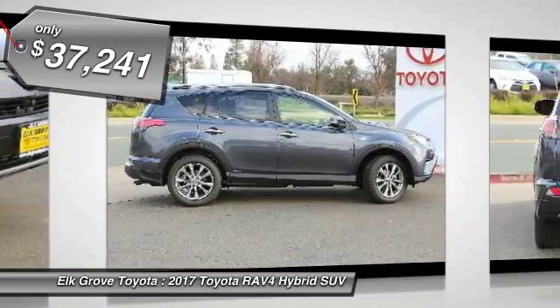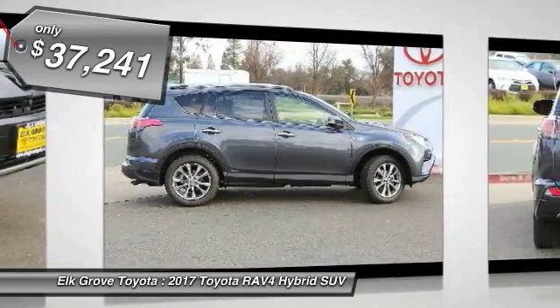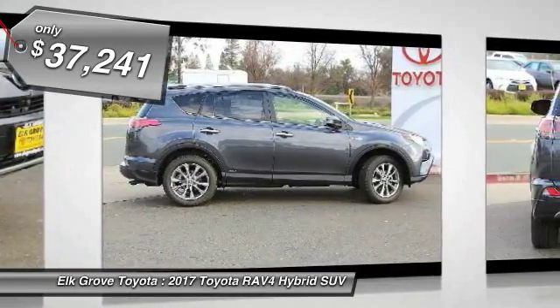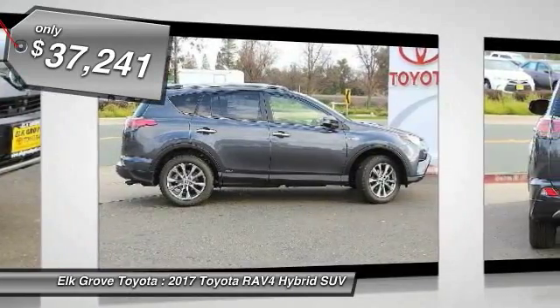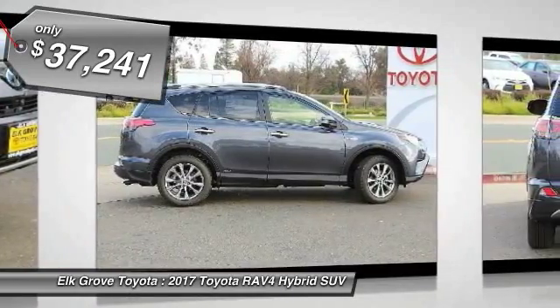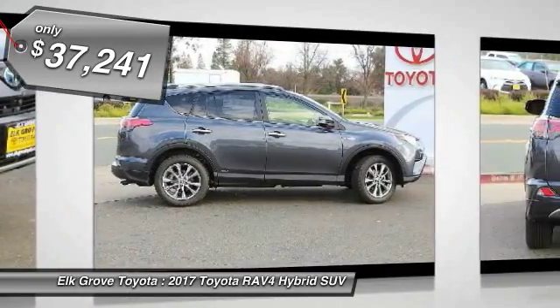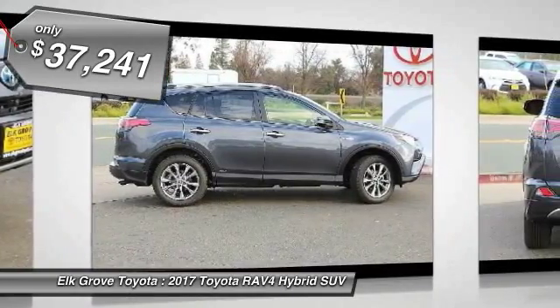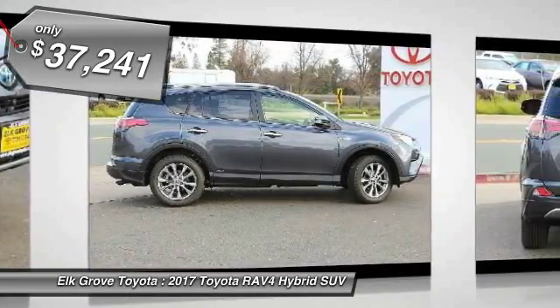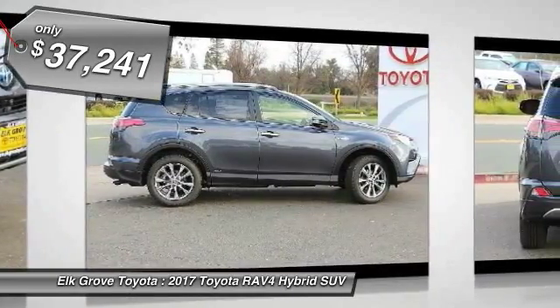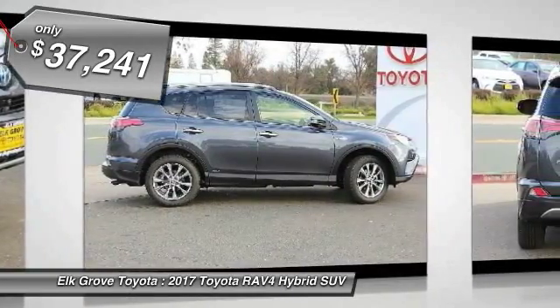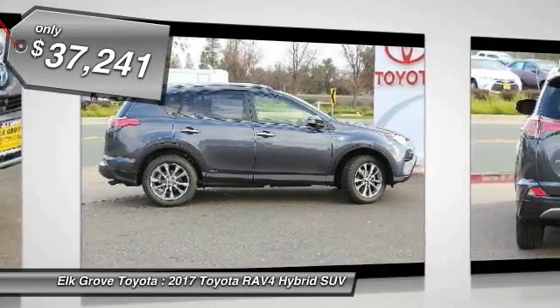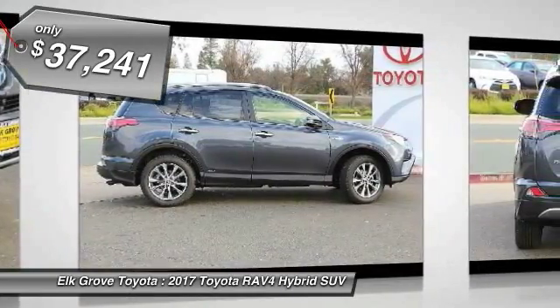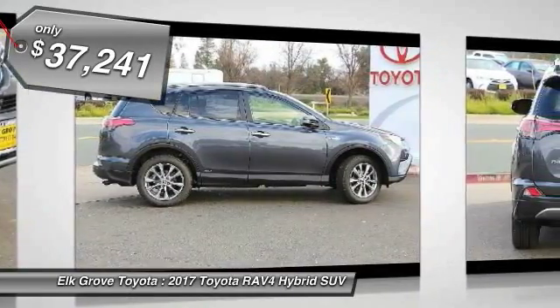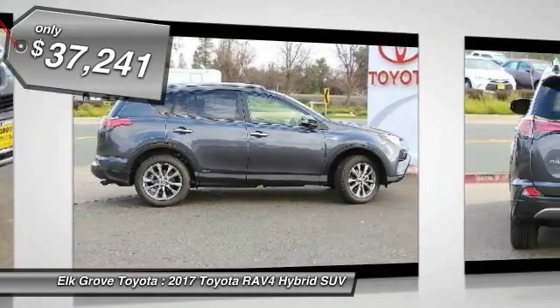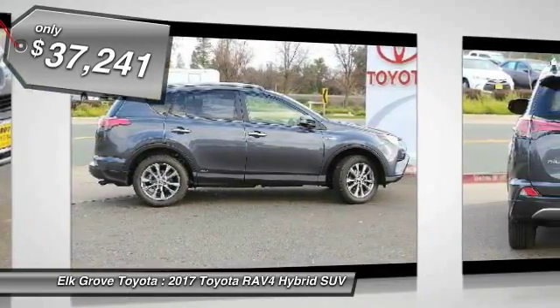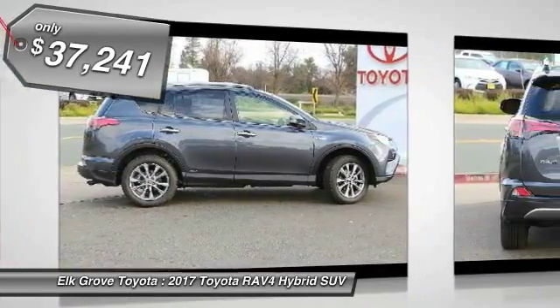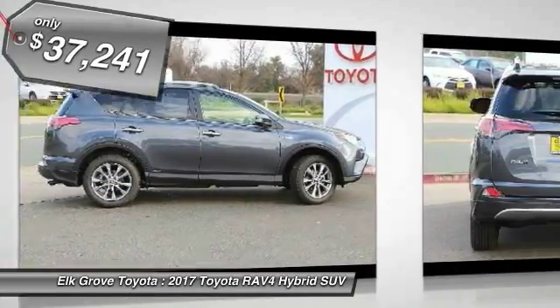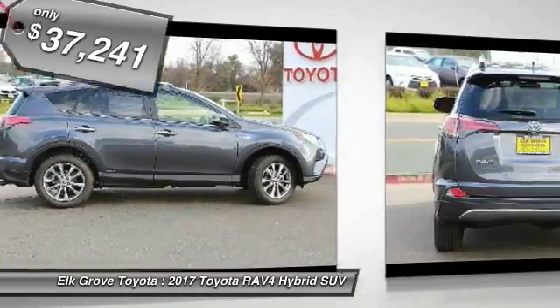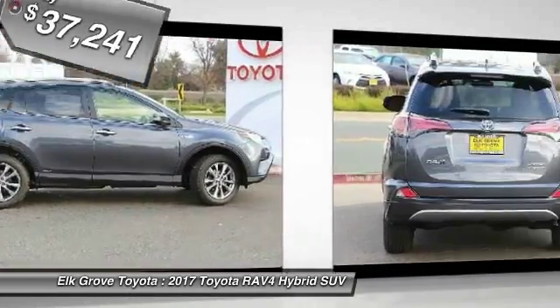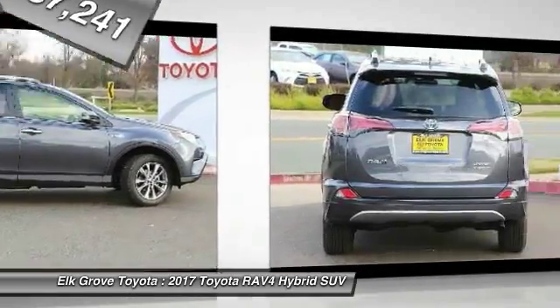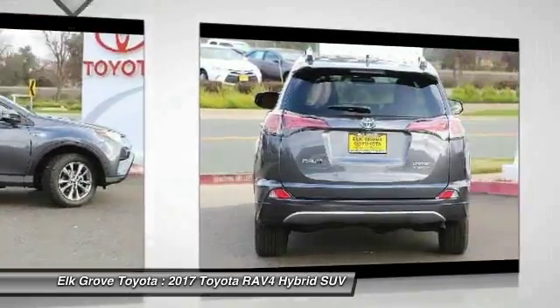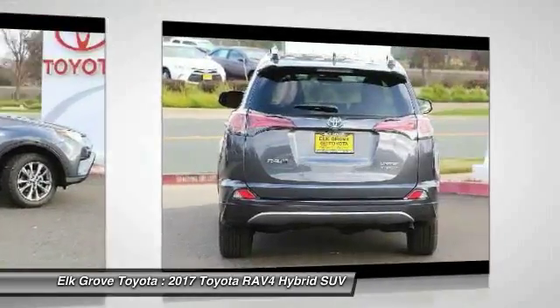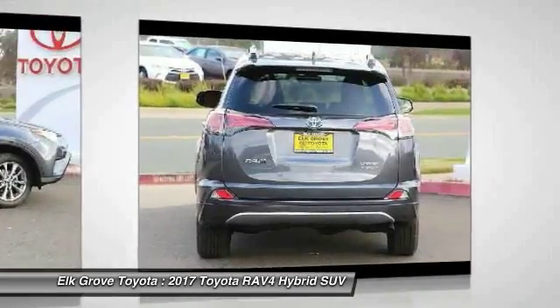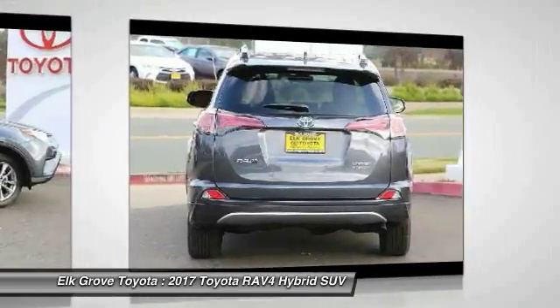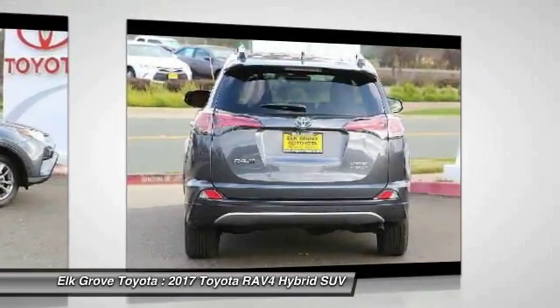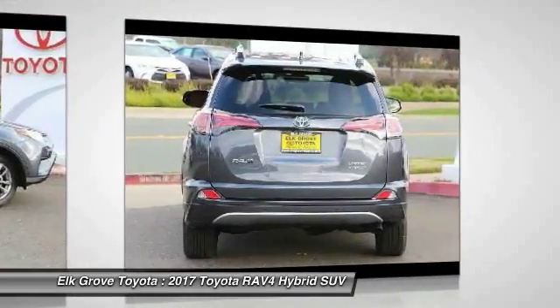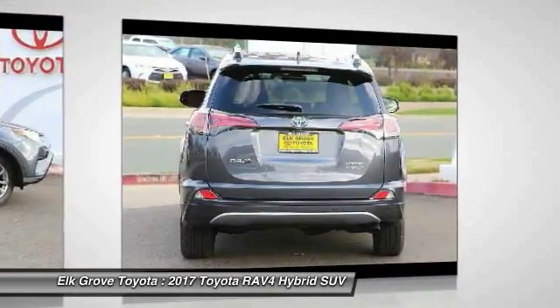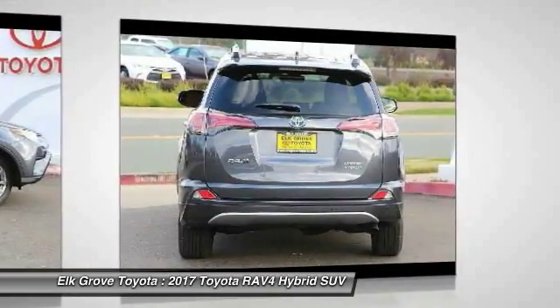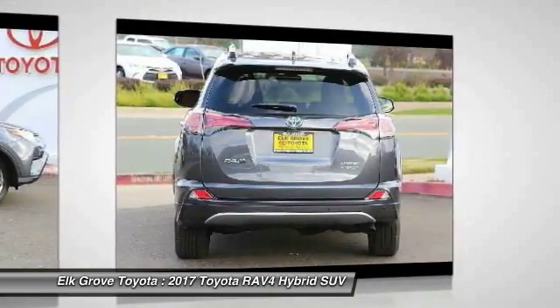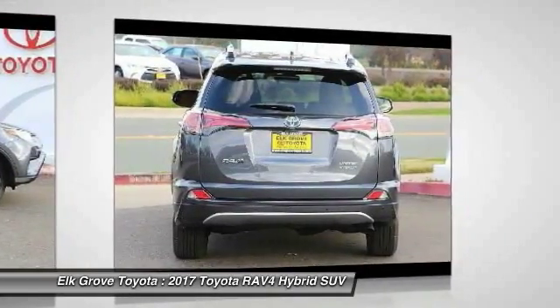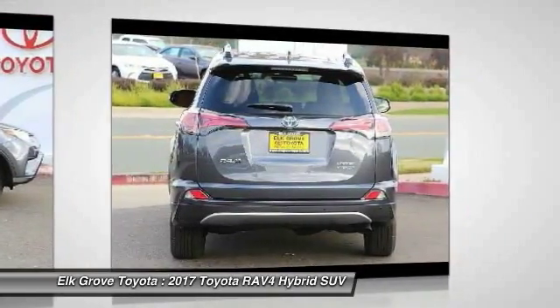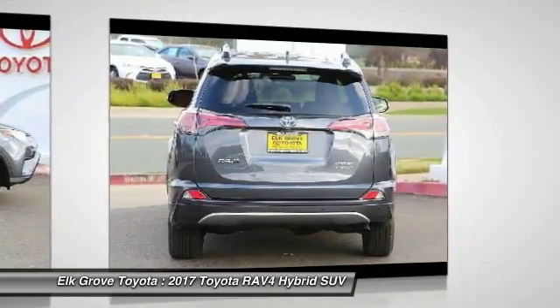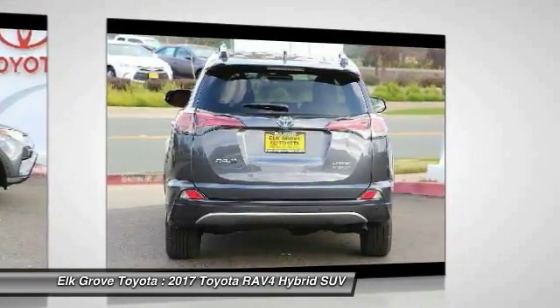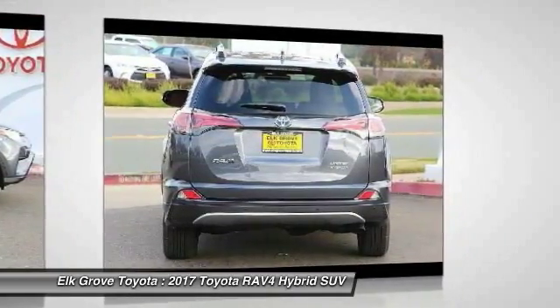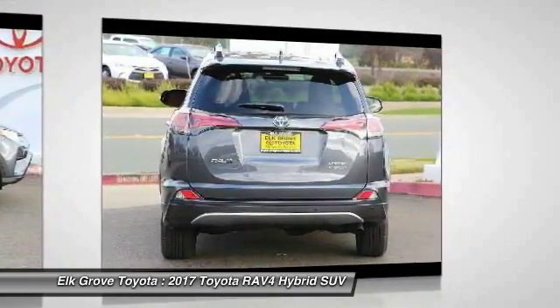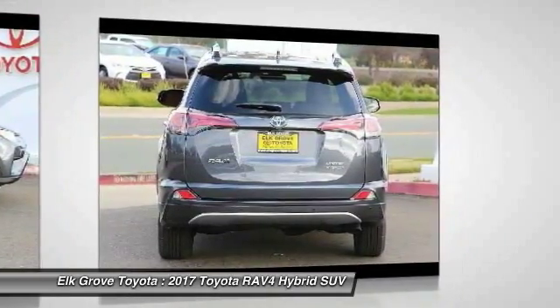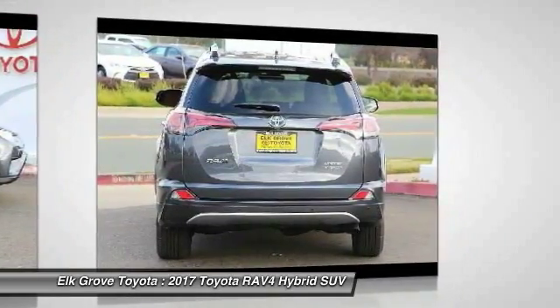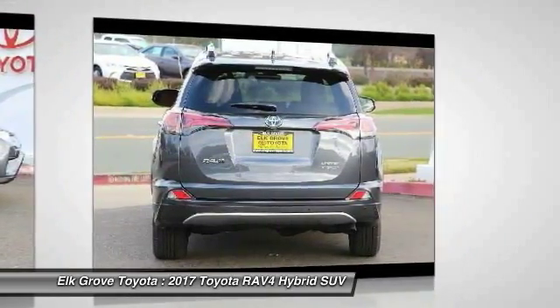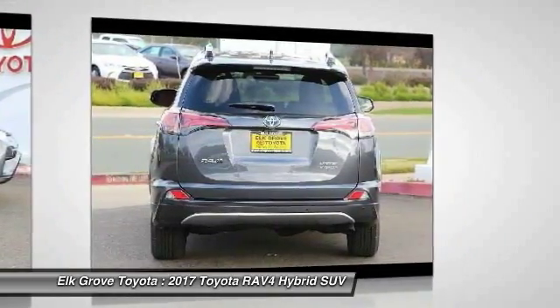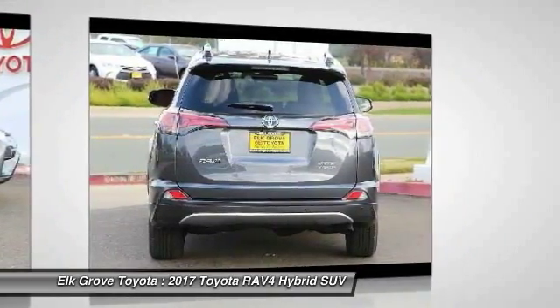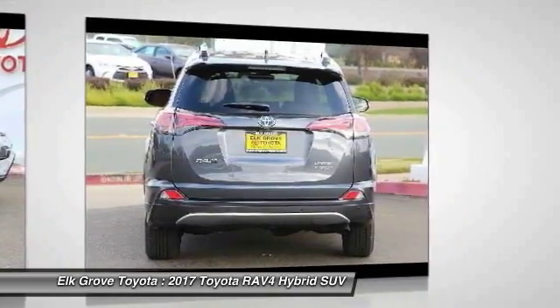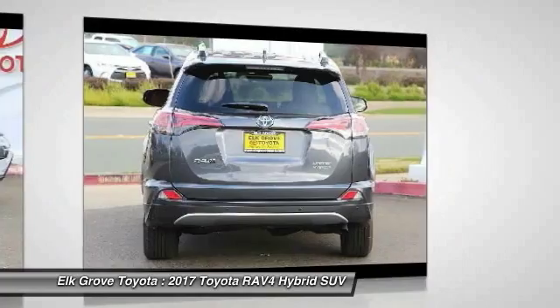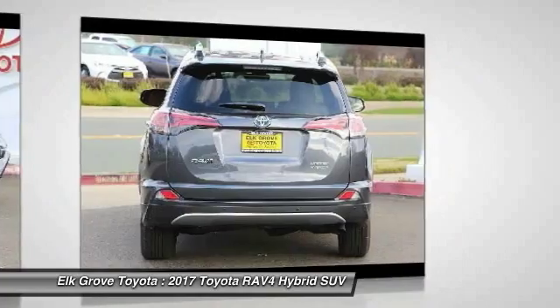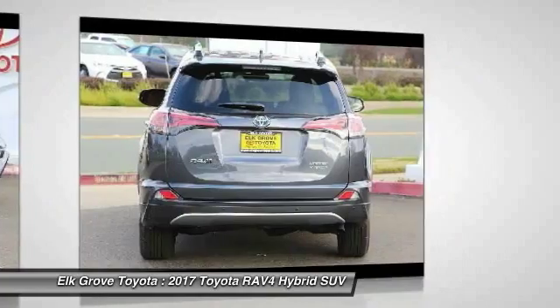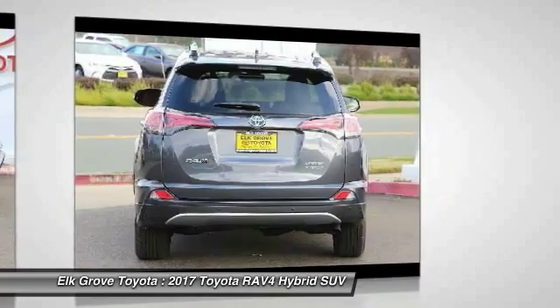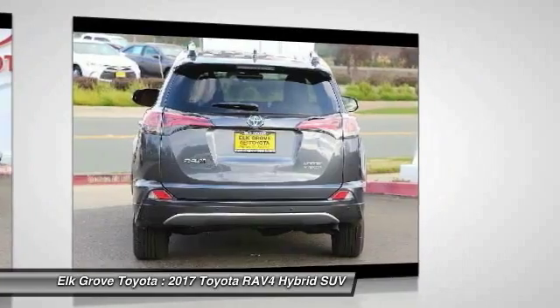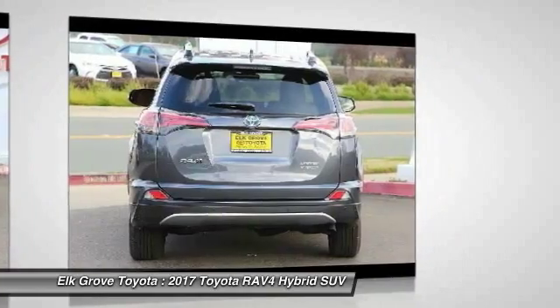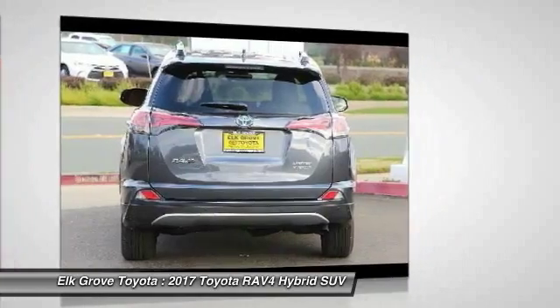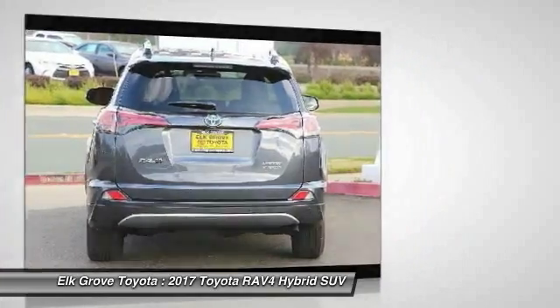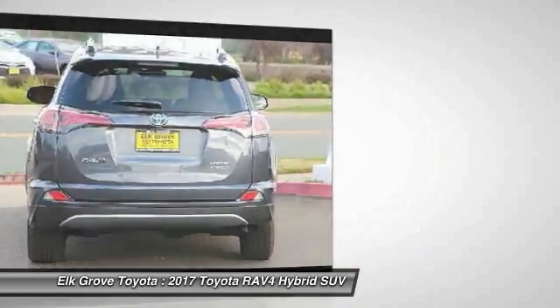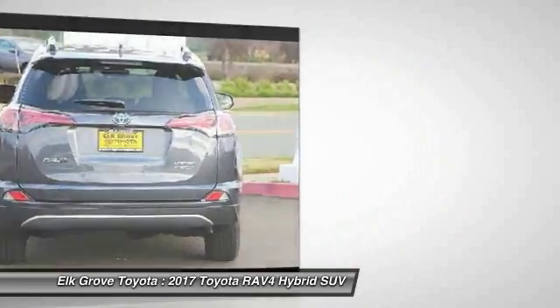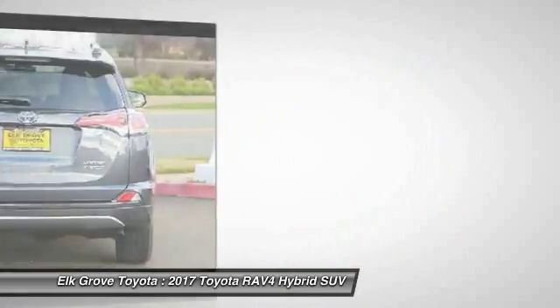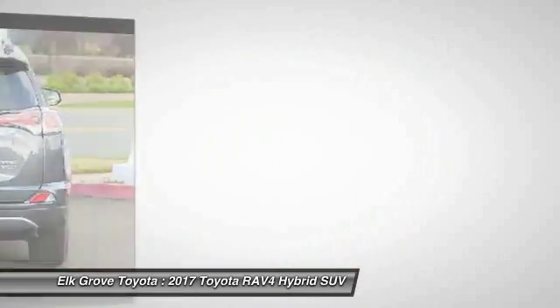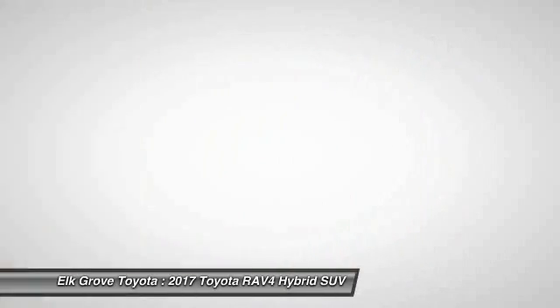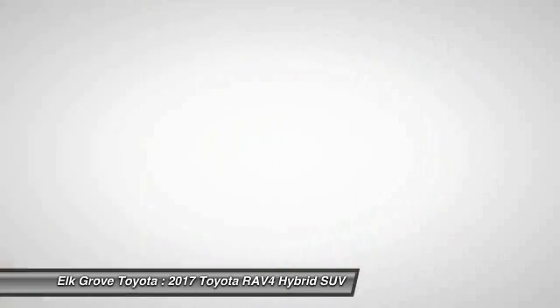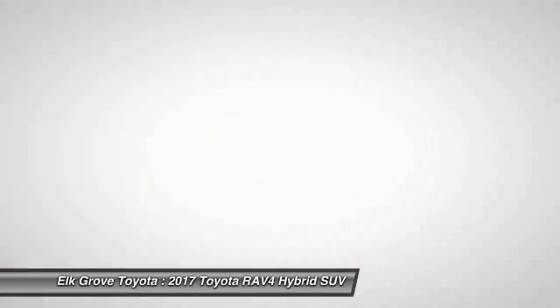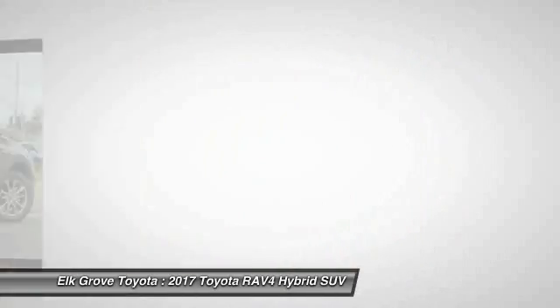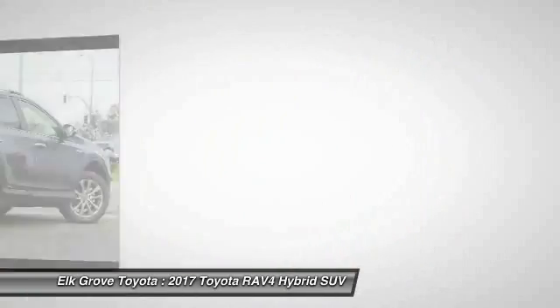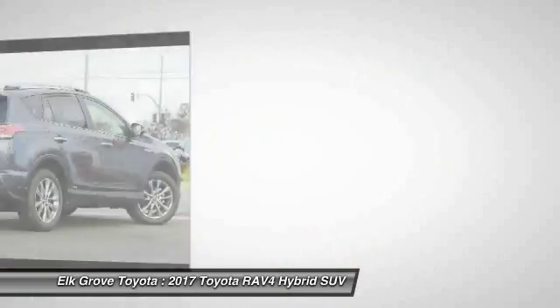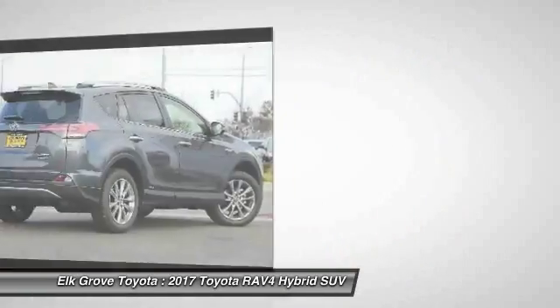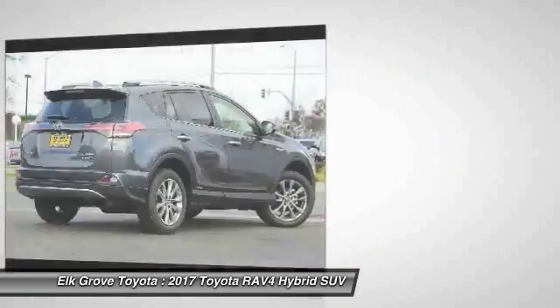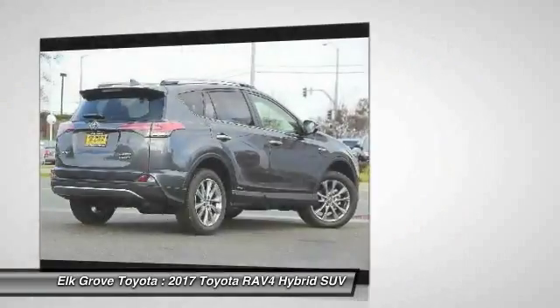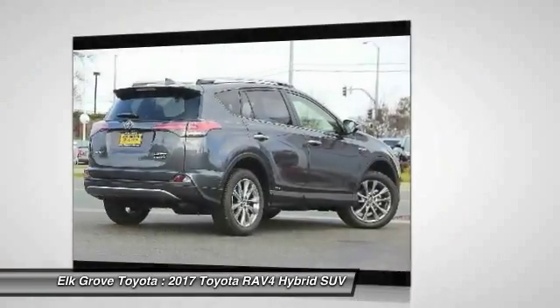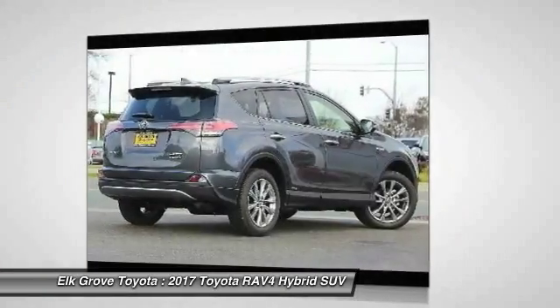Here are some of this vehicle's great options. Body side moldings. Your new ride is just a phone call away.